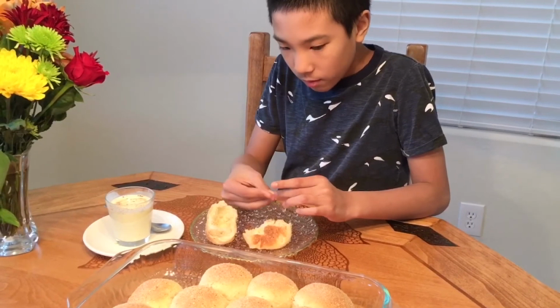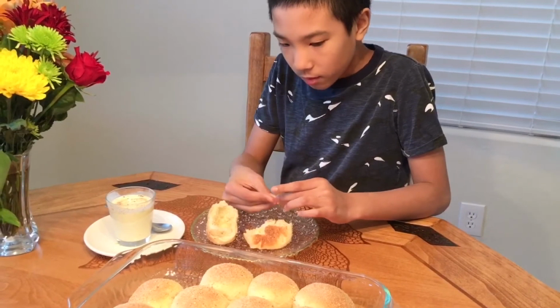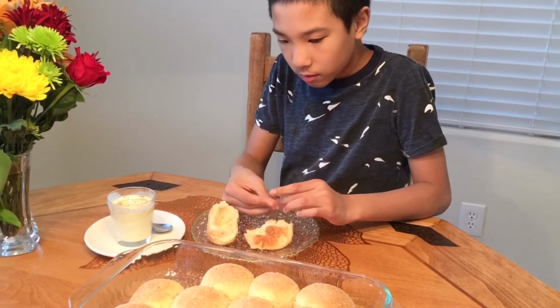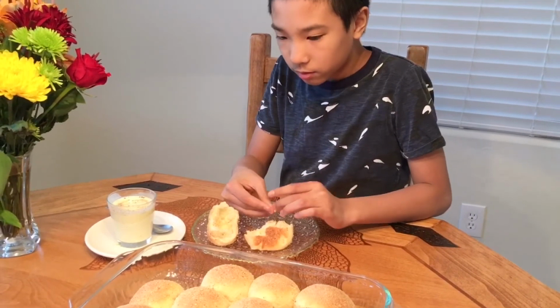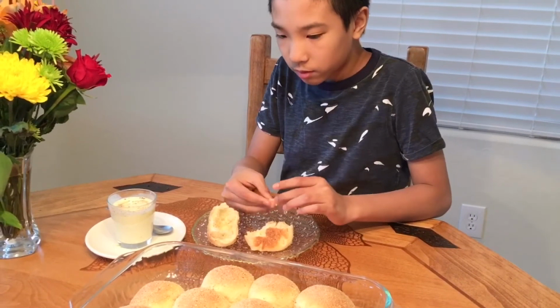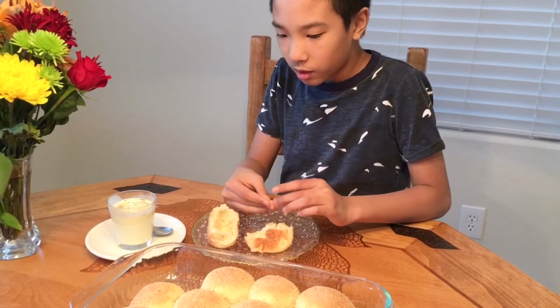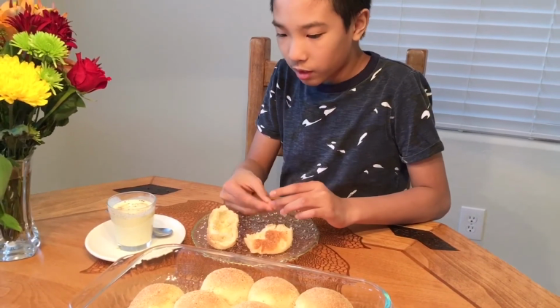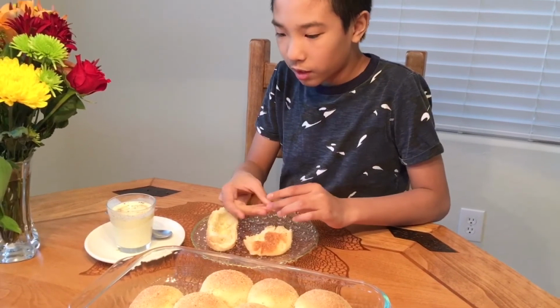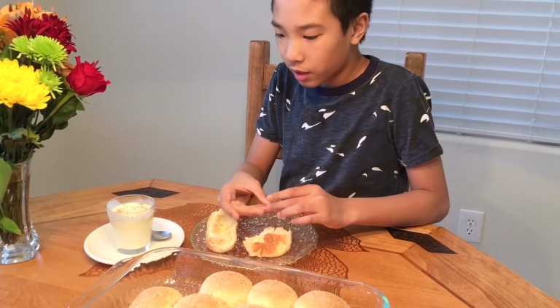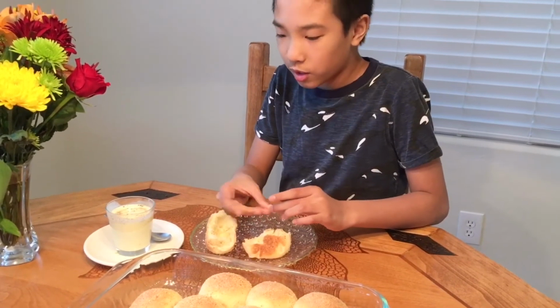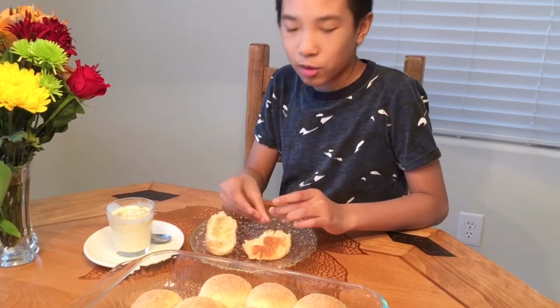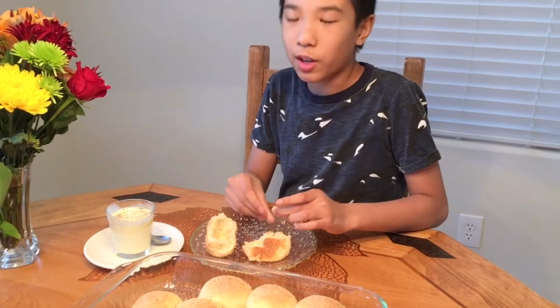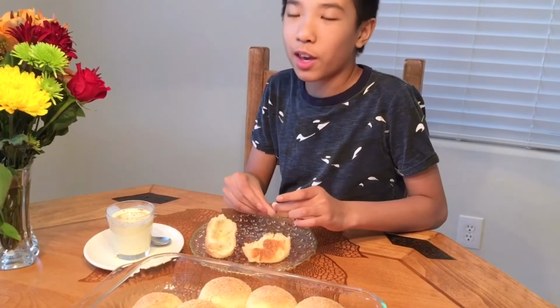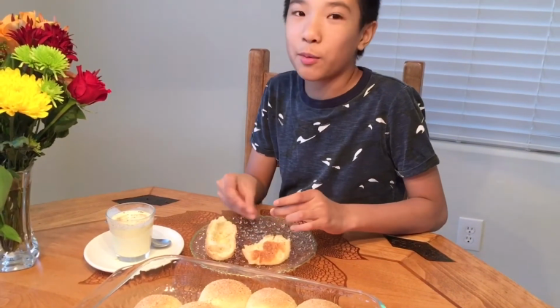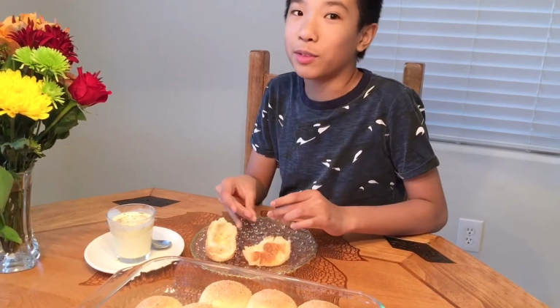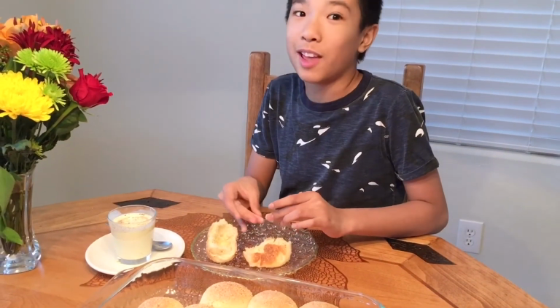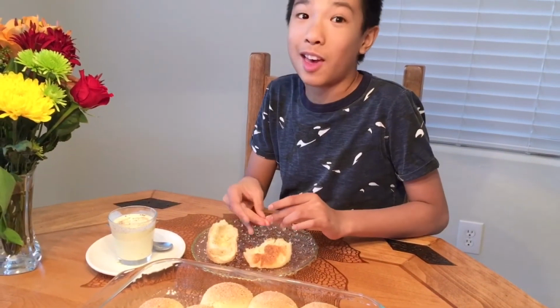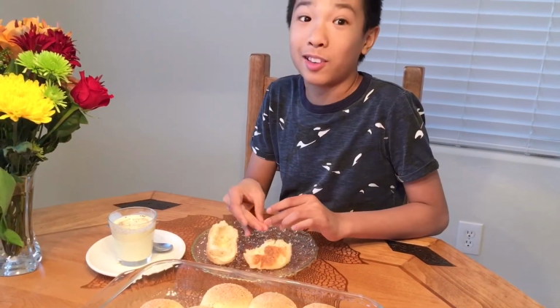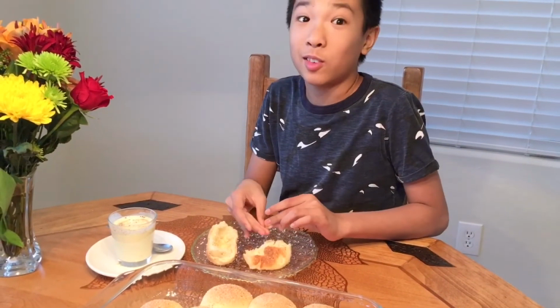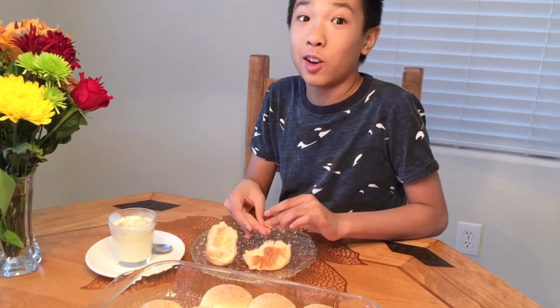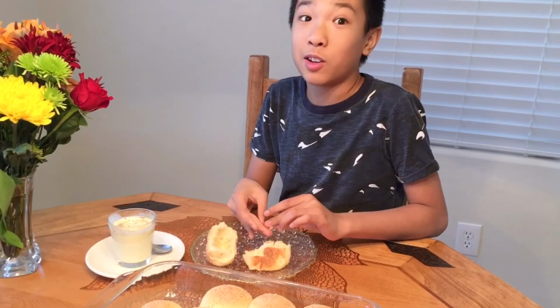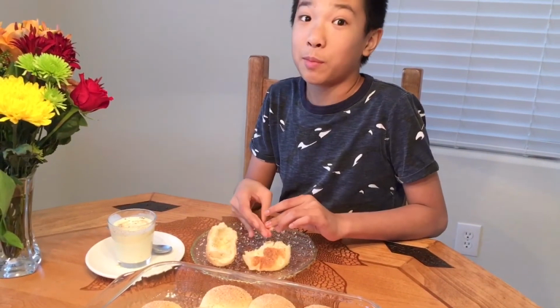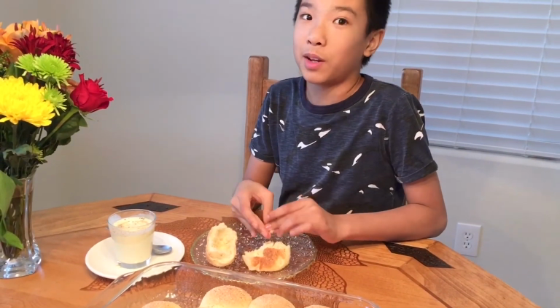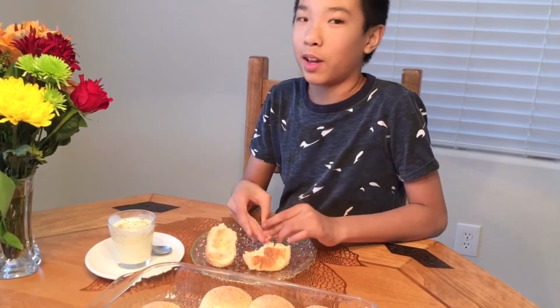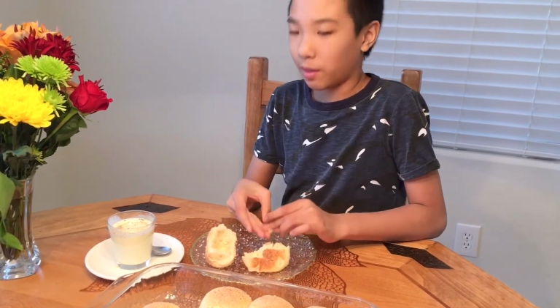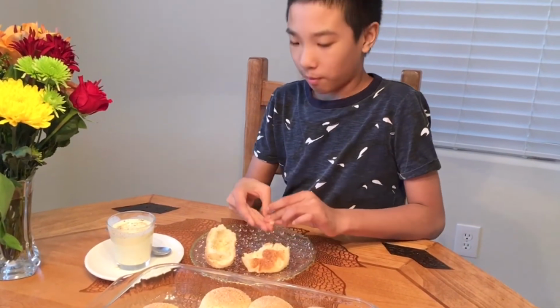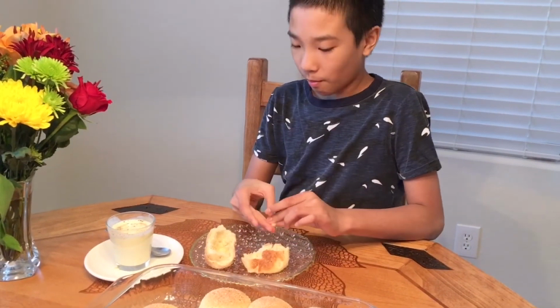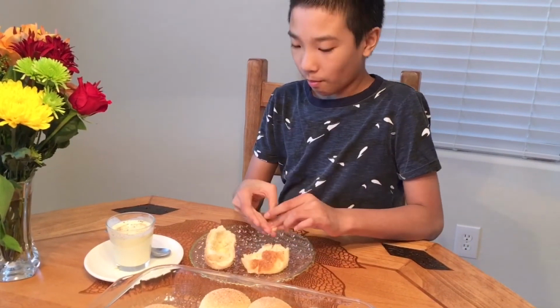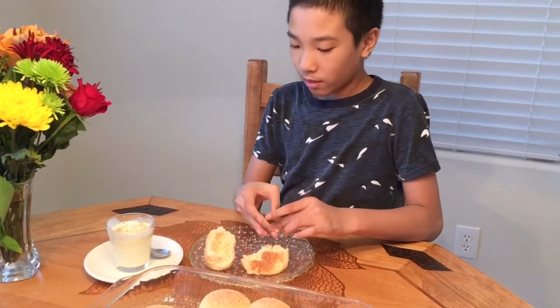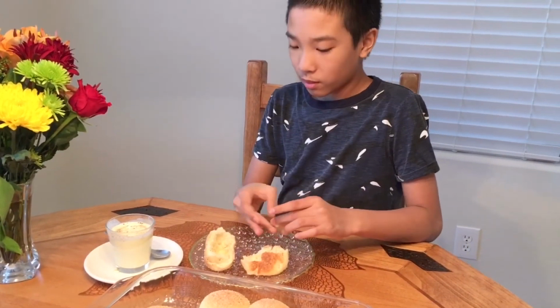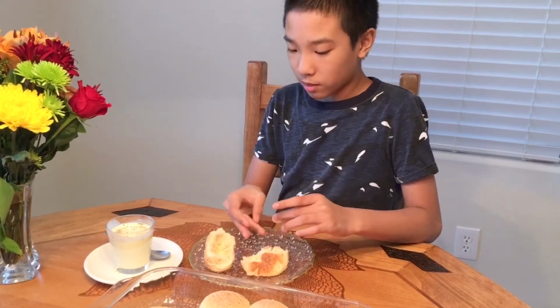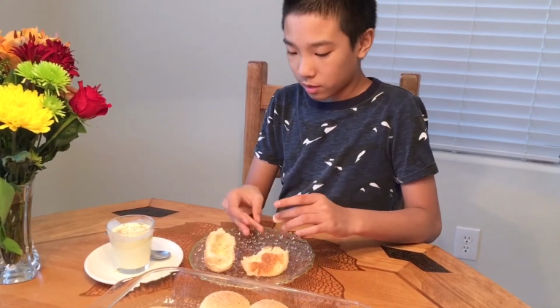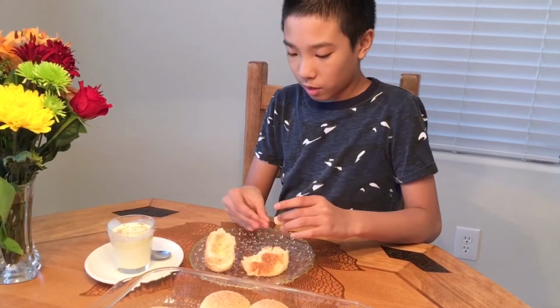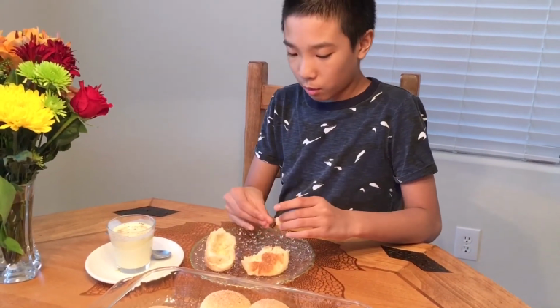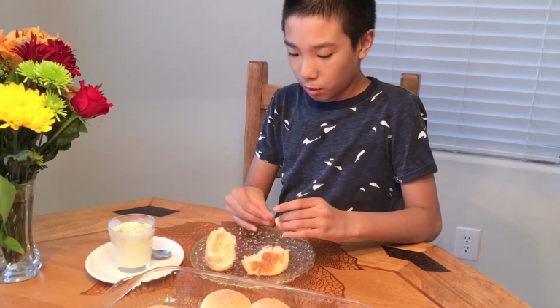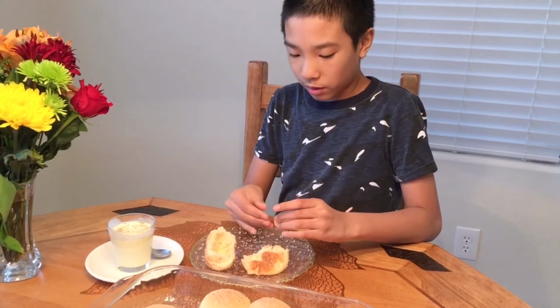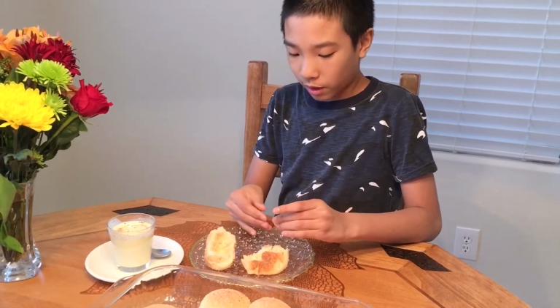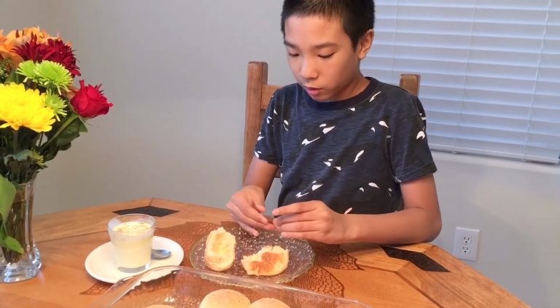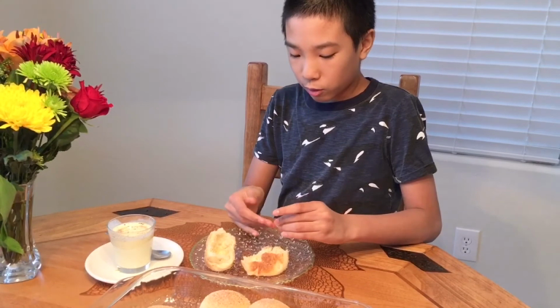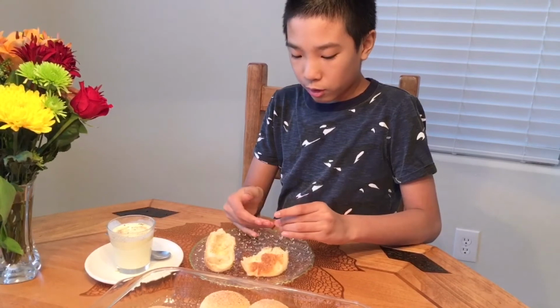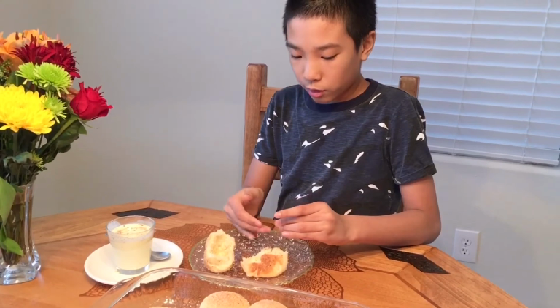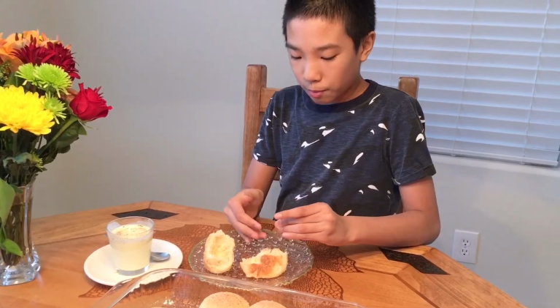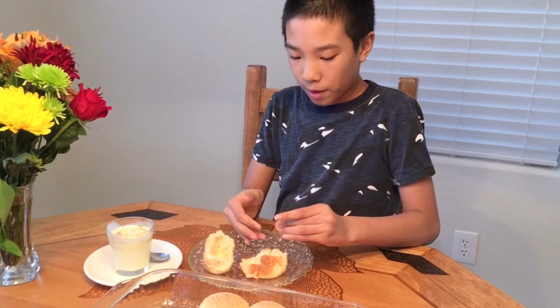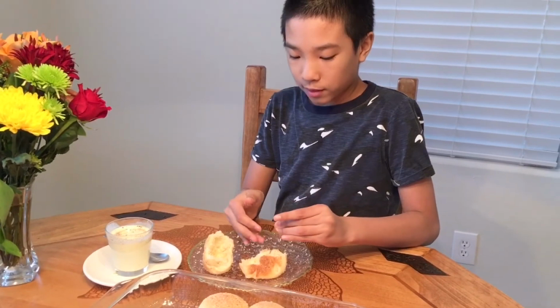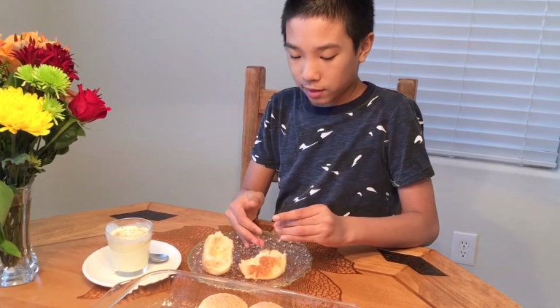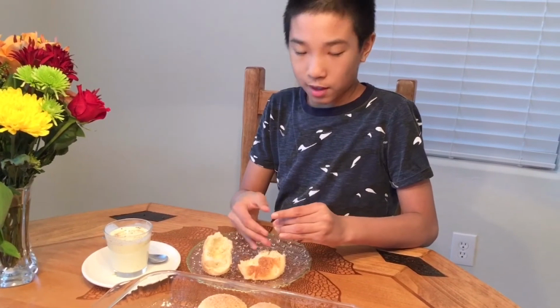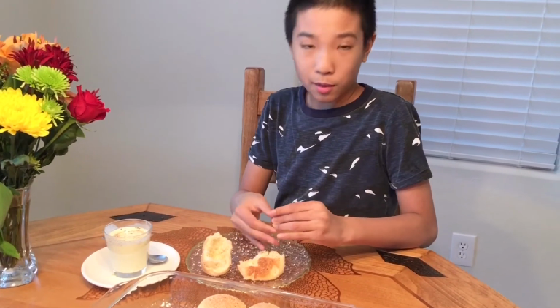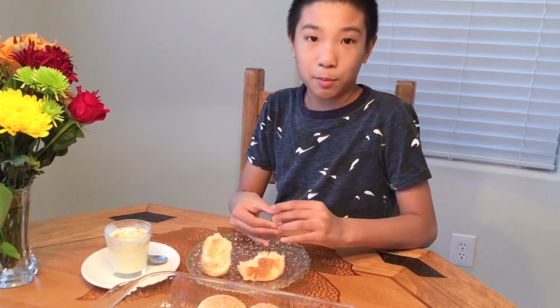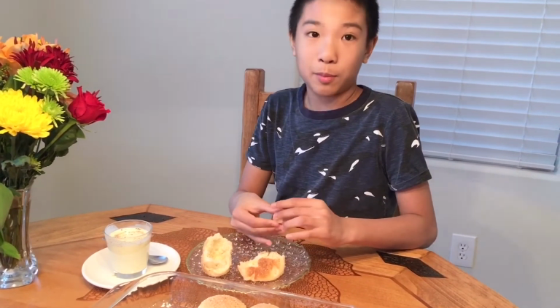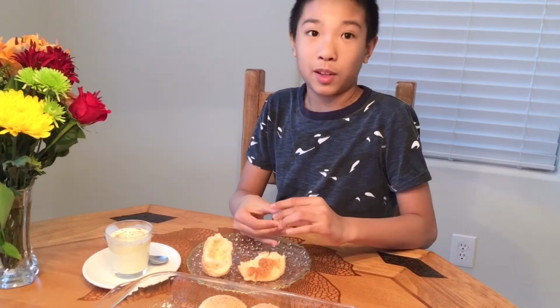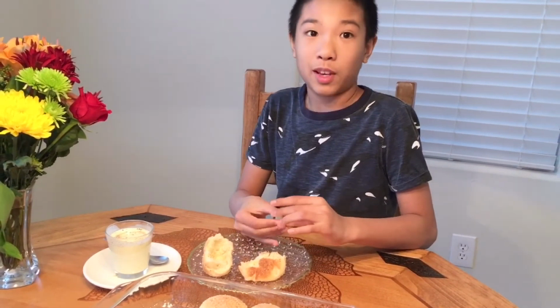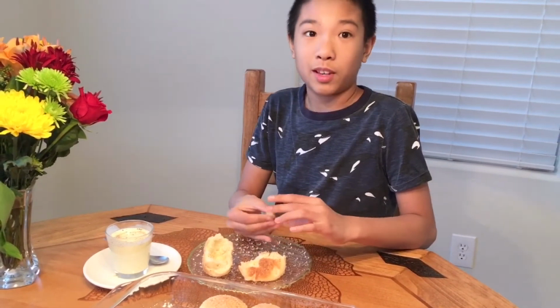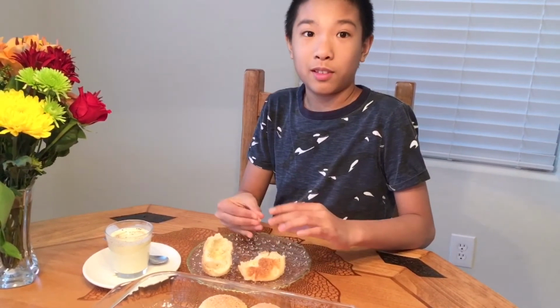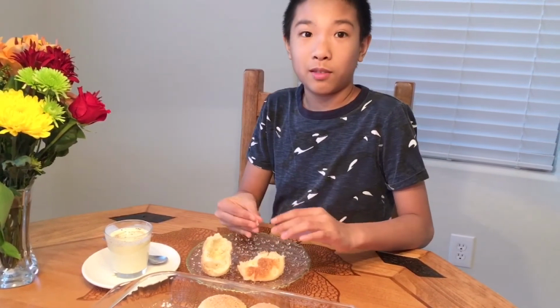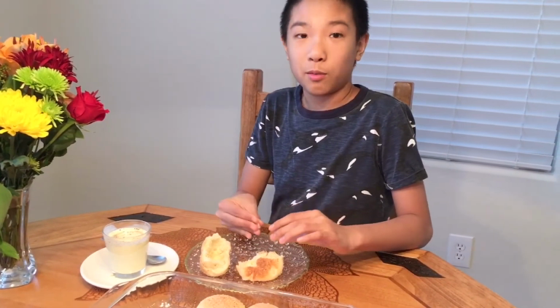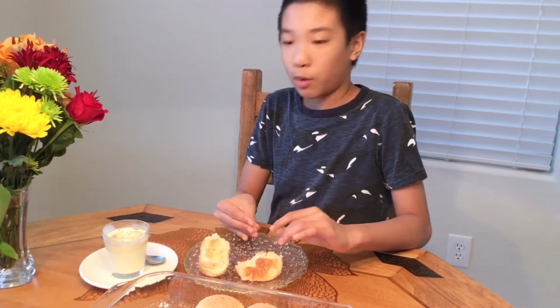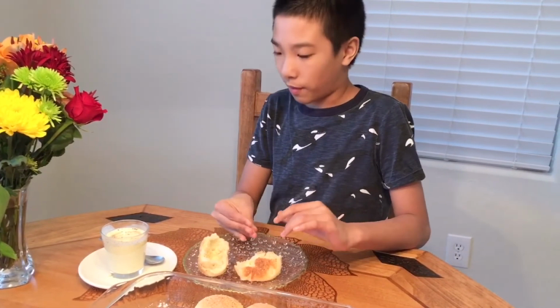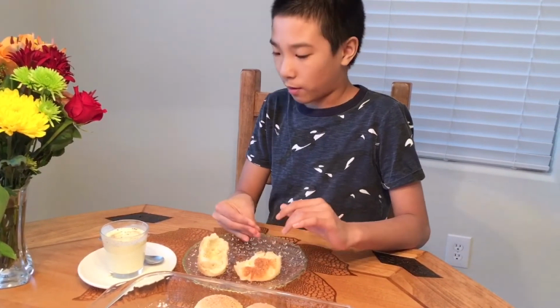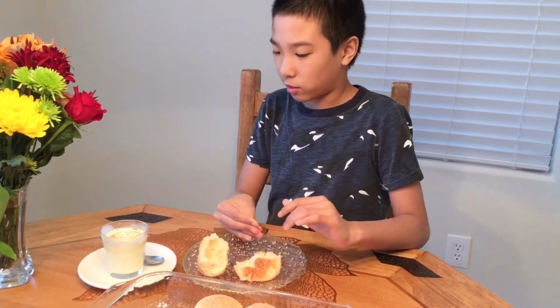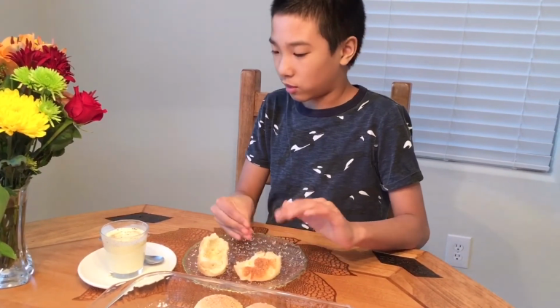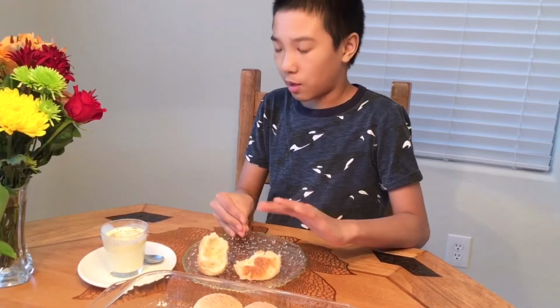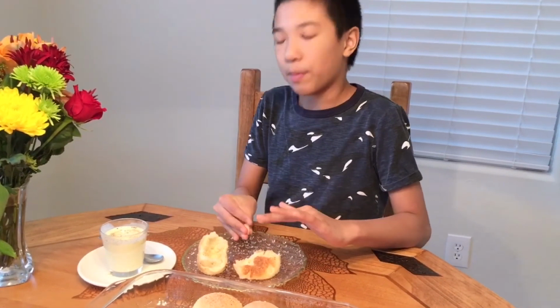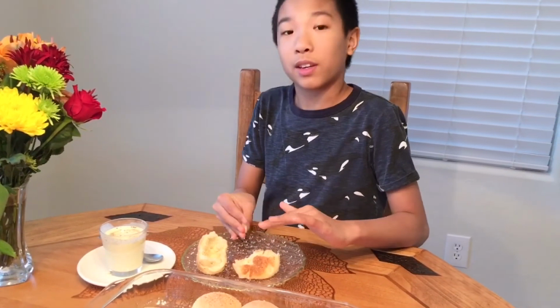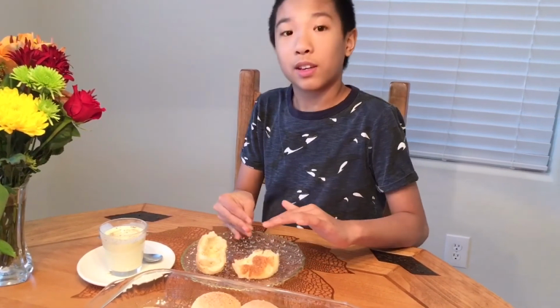It's okay with the eggnog, but I still would prefer to eat the pandasal plain without dipping it.